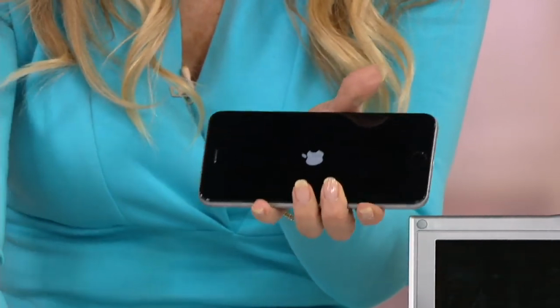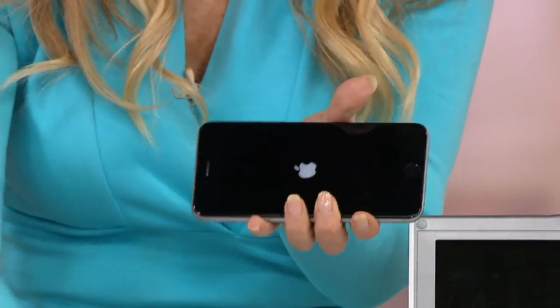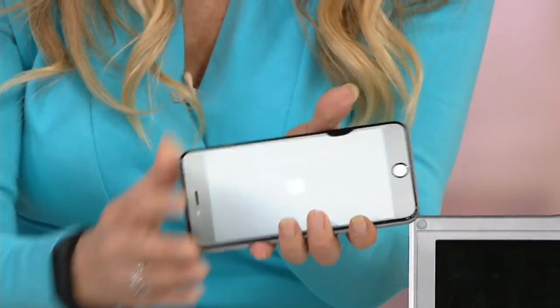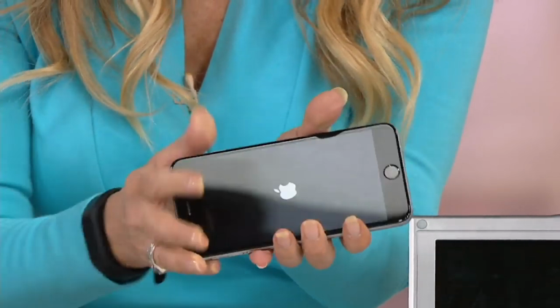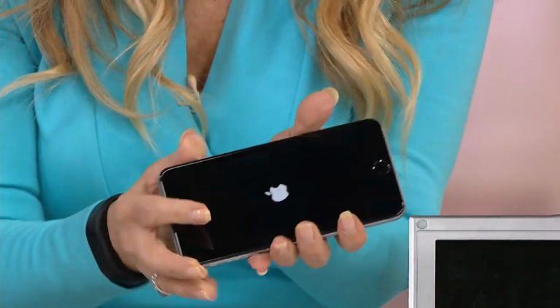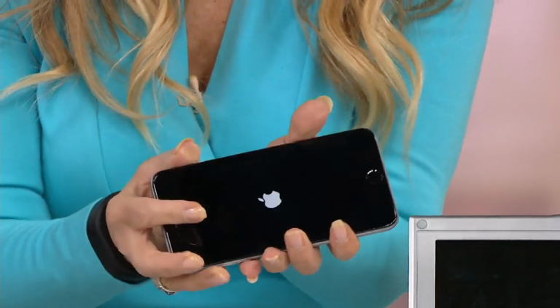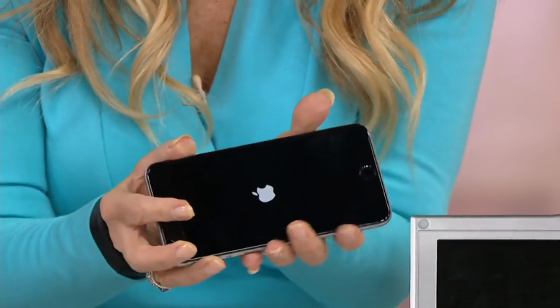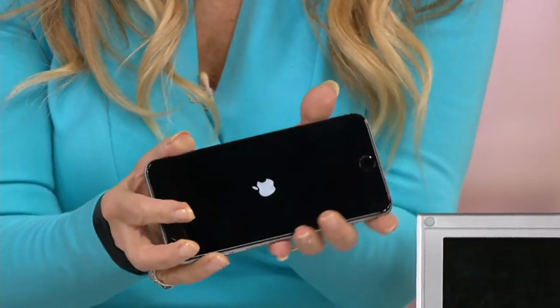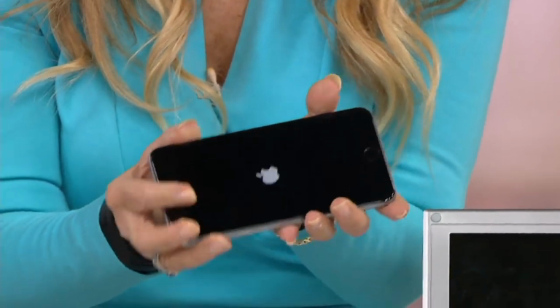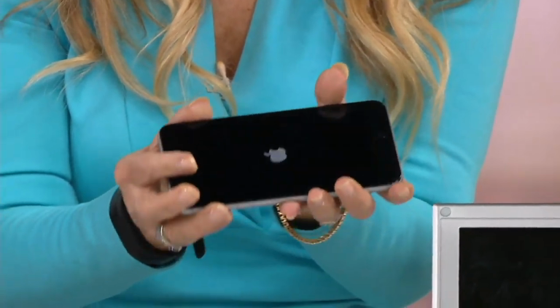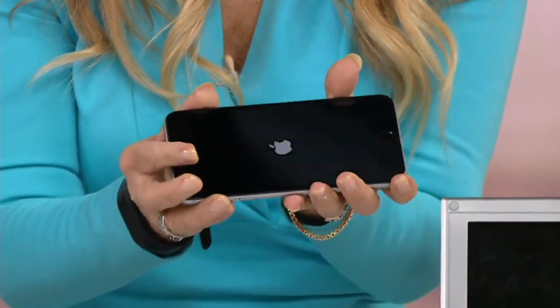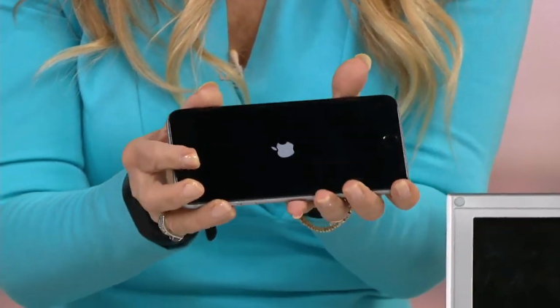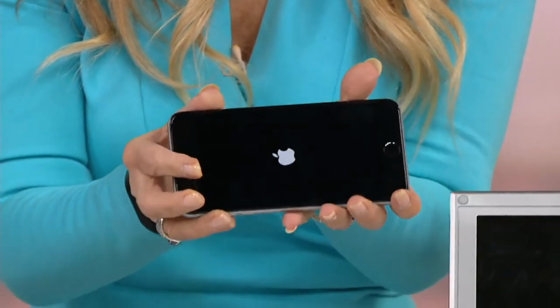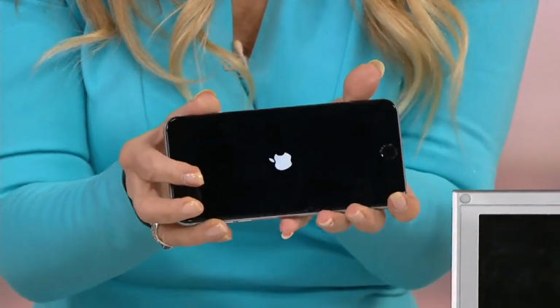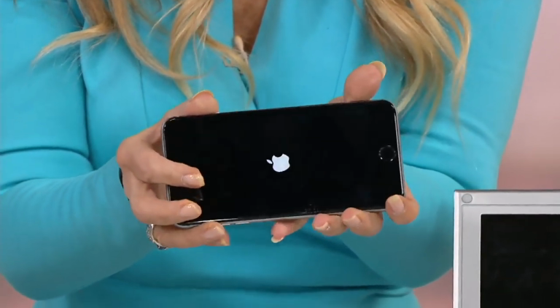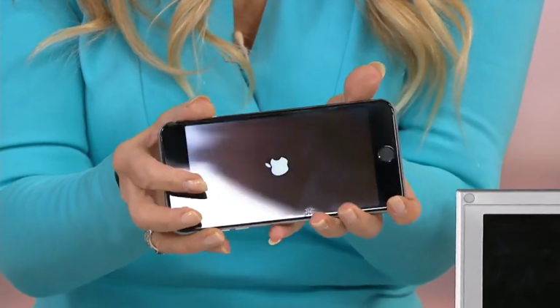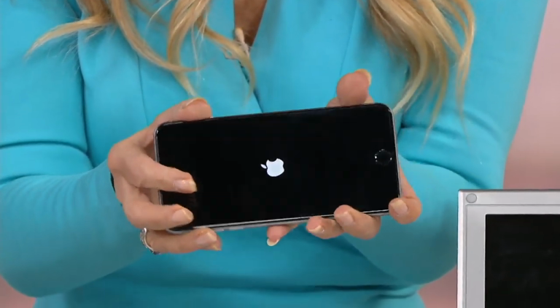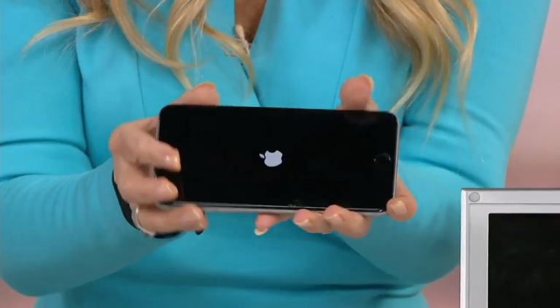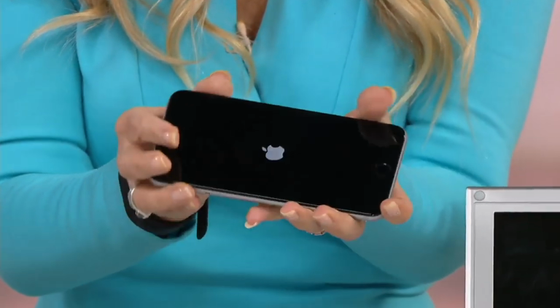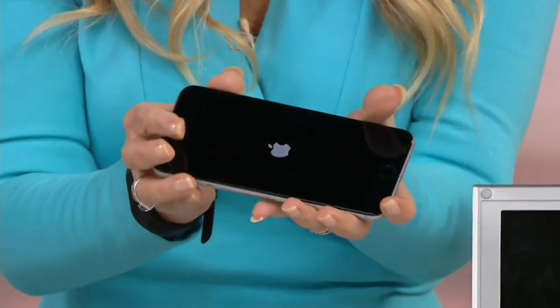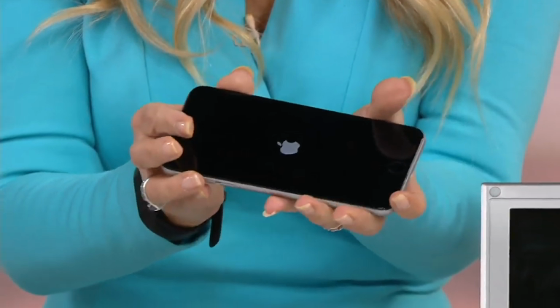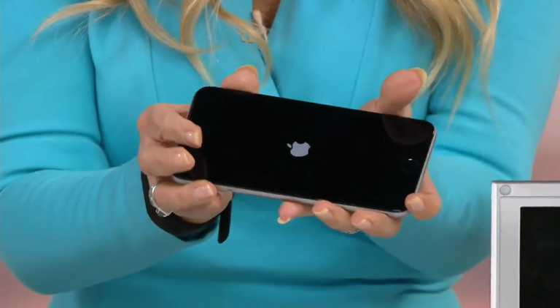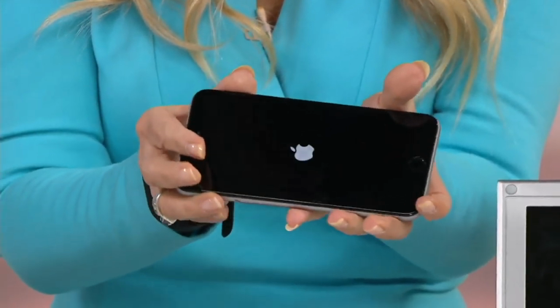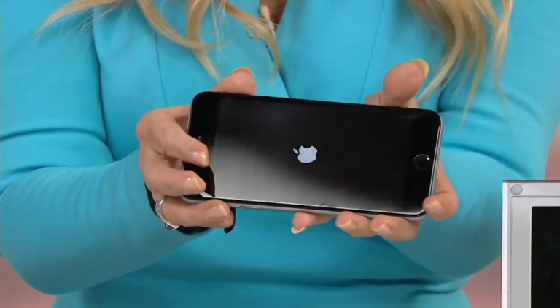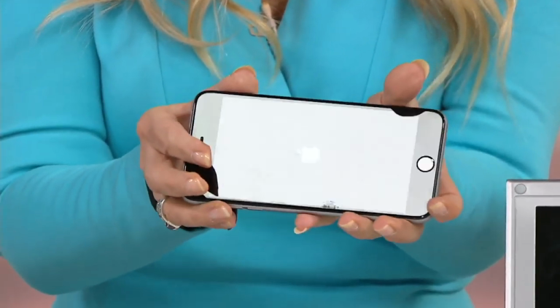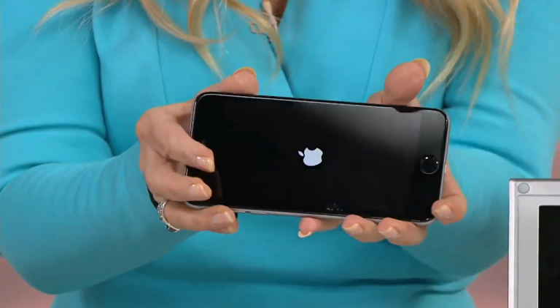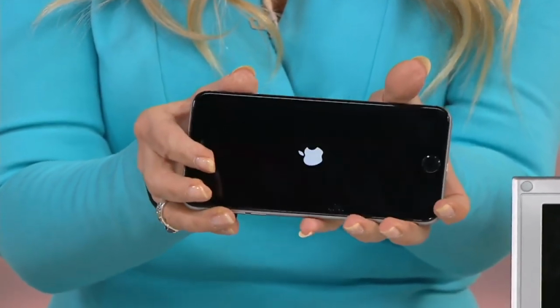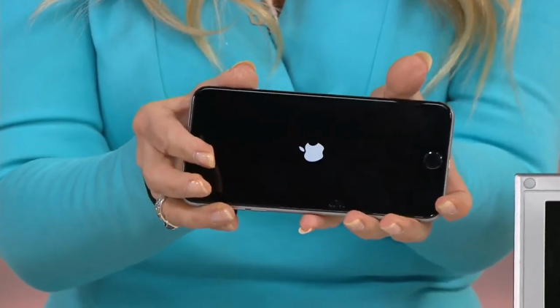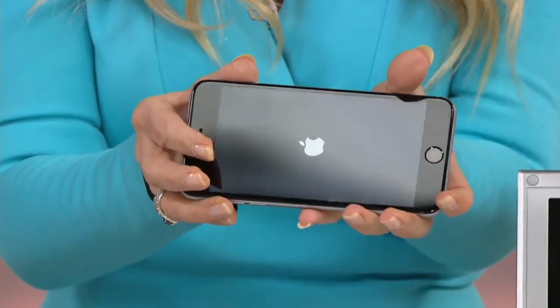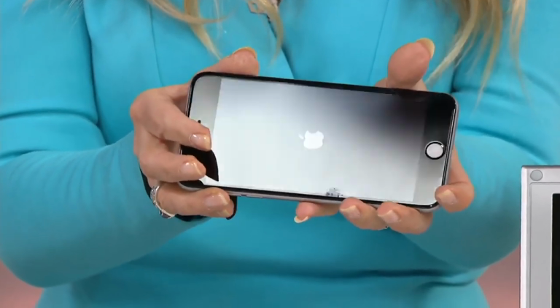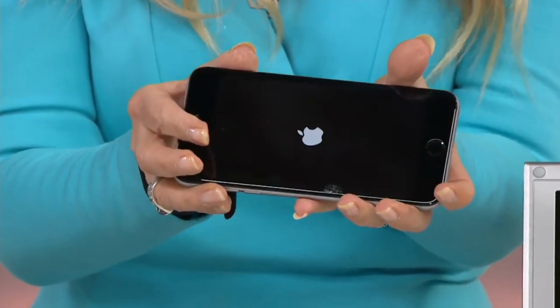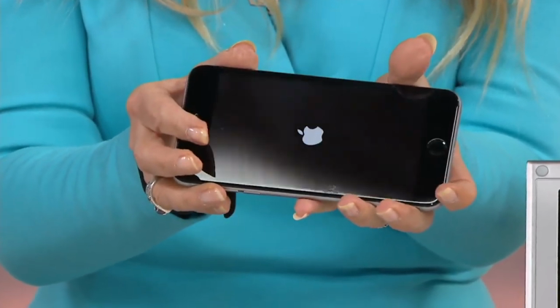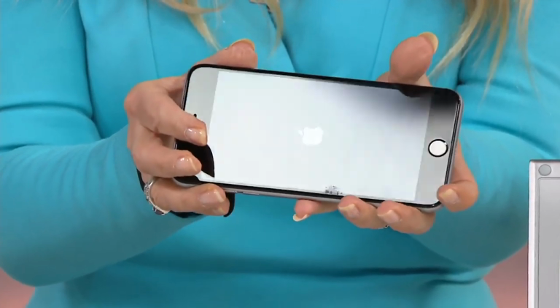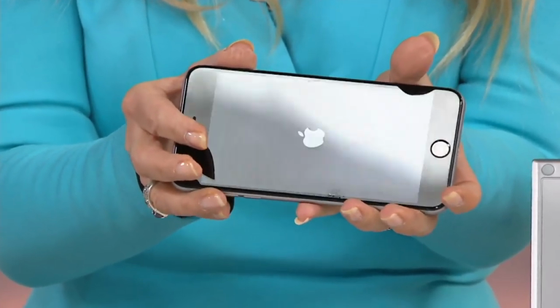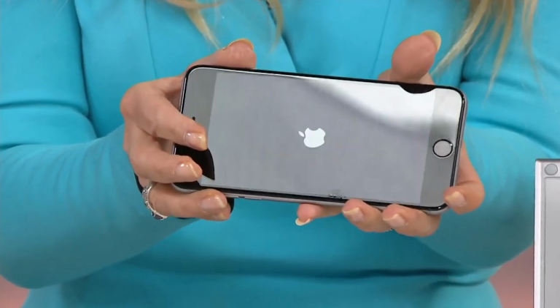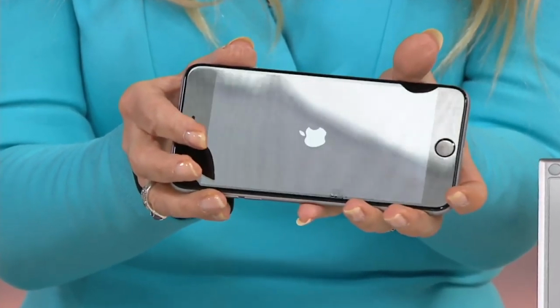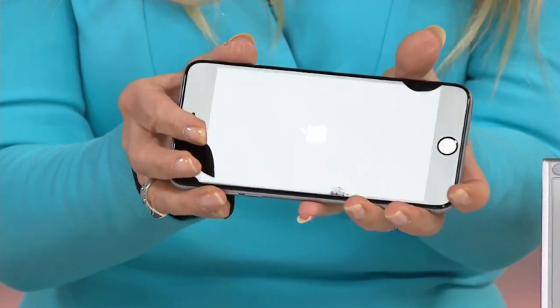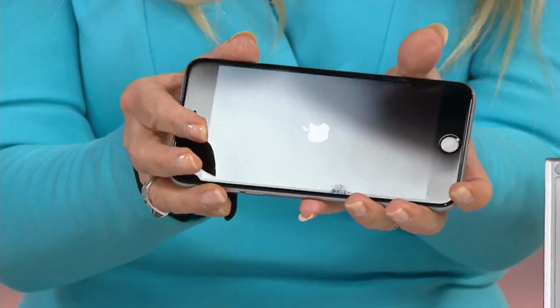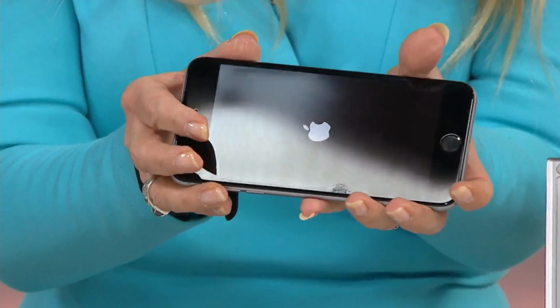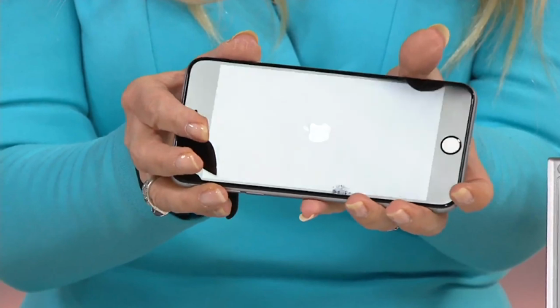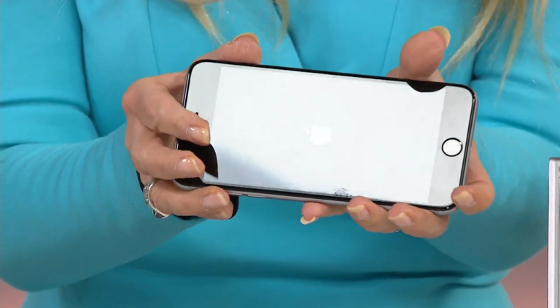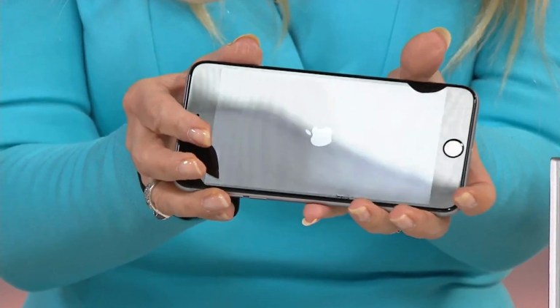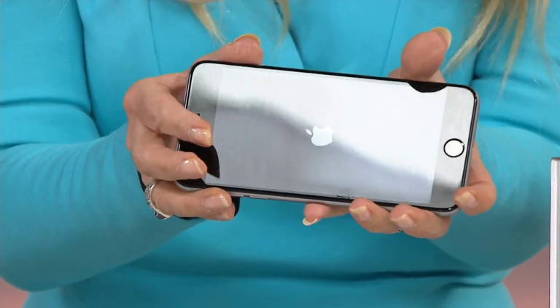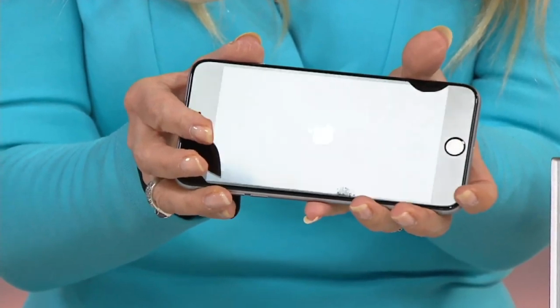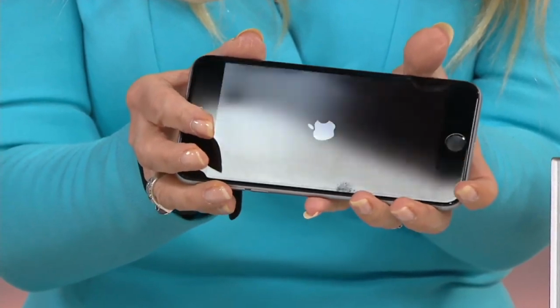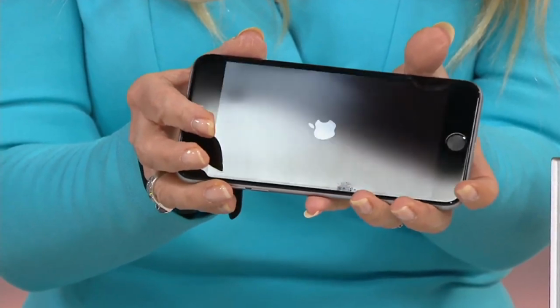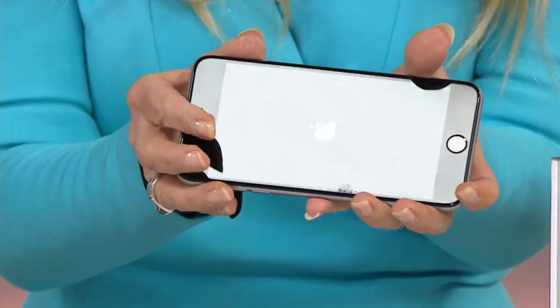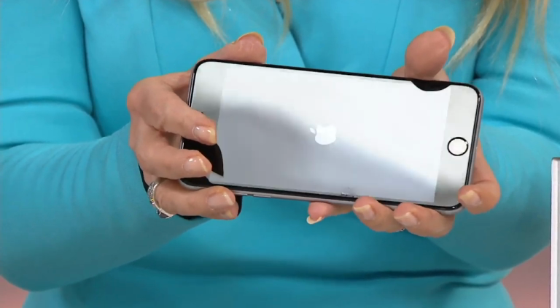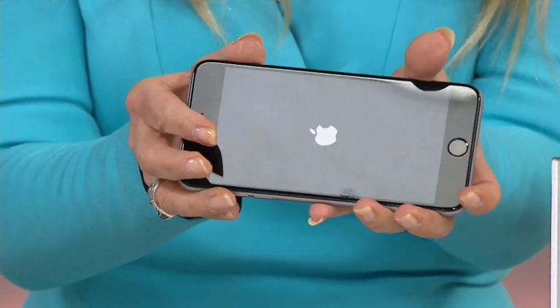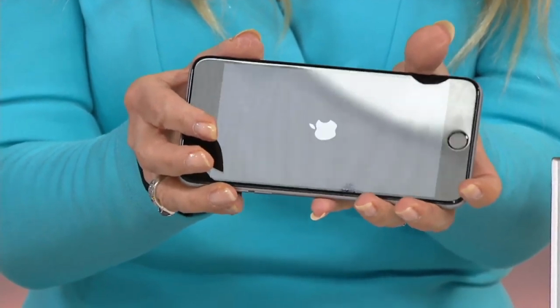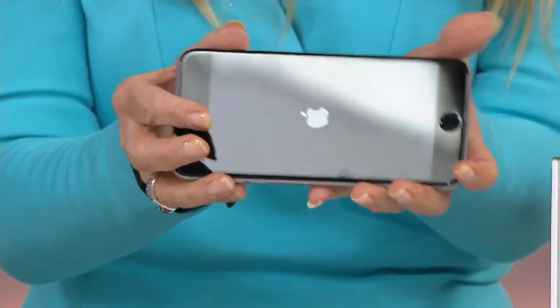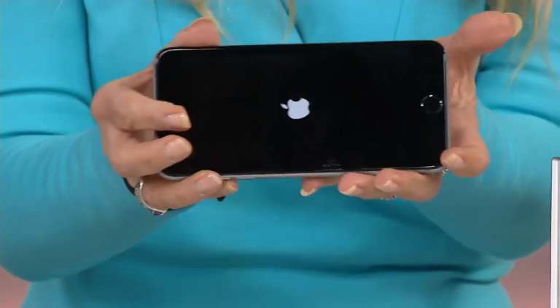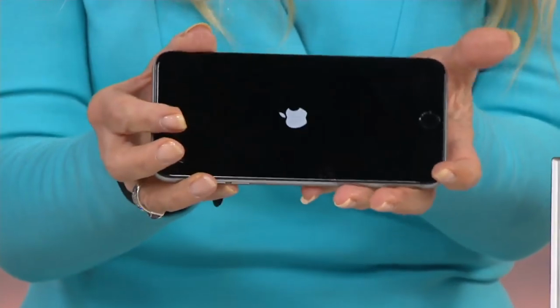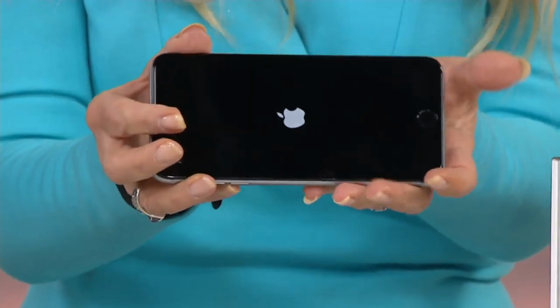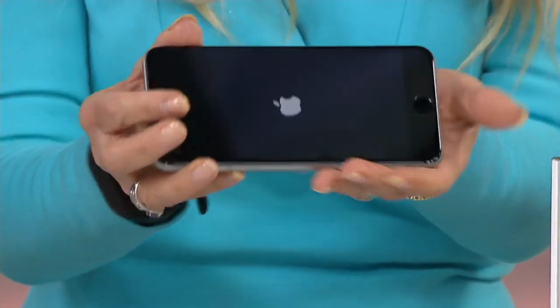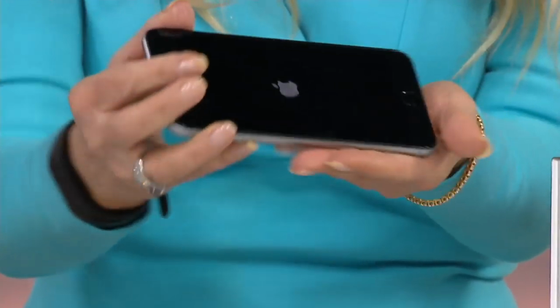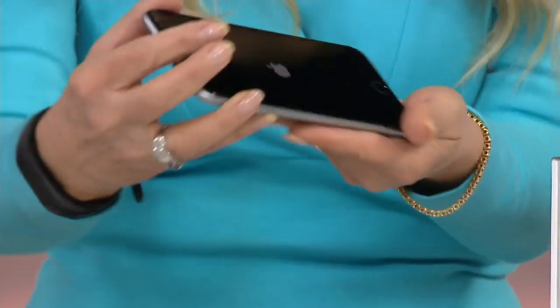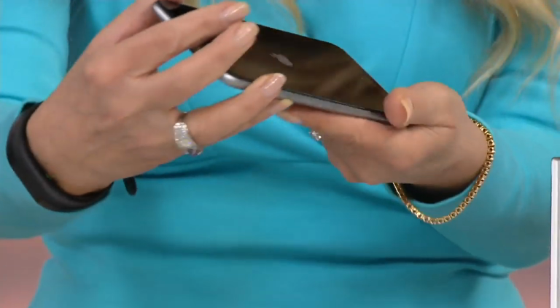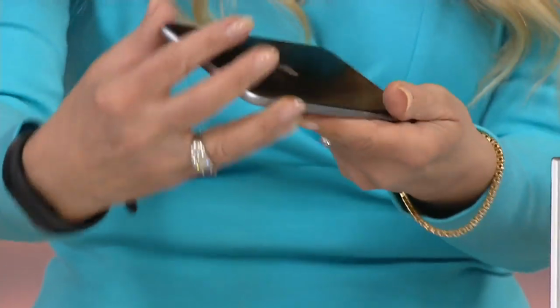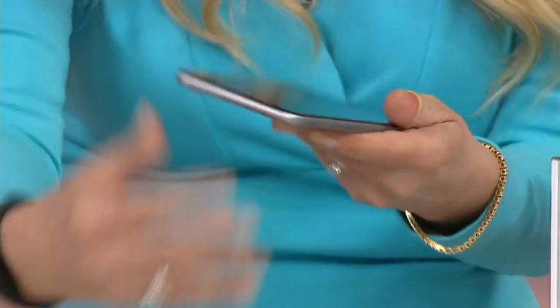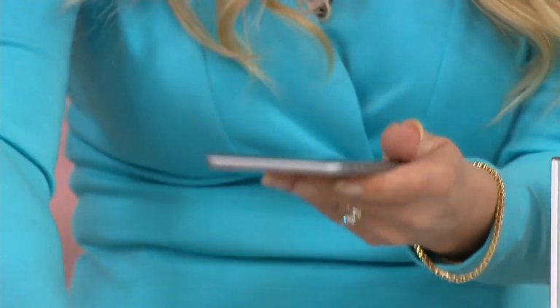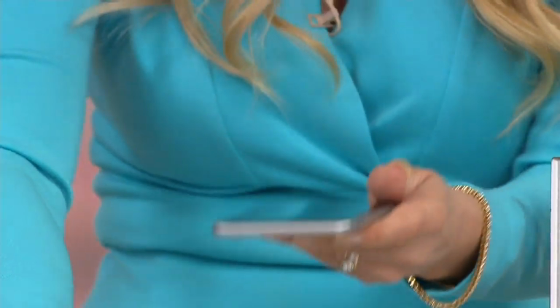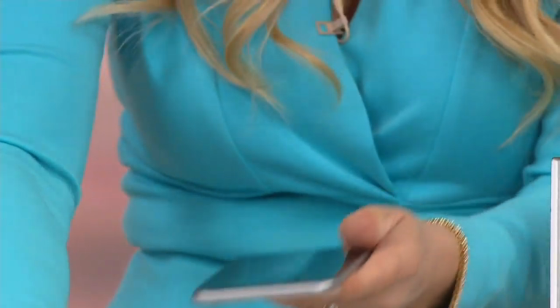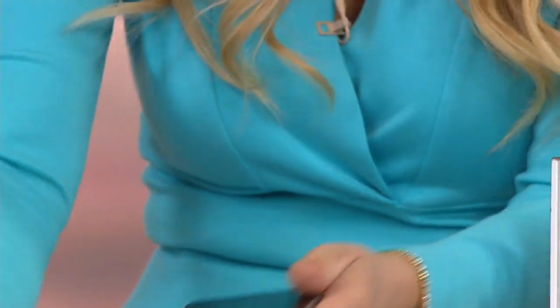Now look at it. No more disgusting fingerprints, which is really nice.